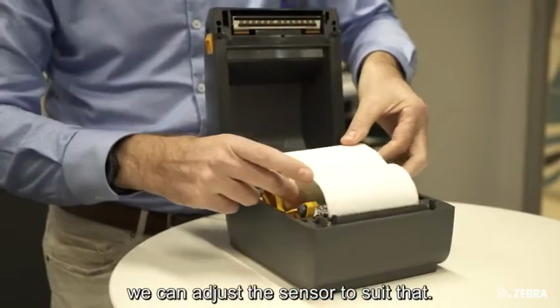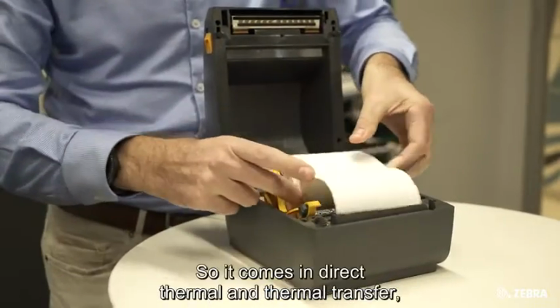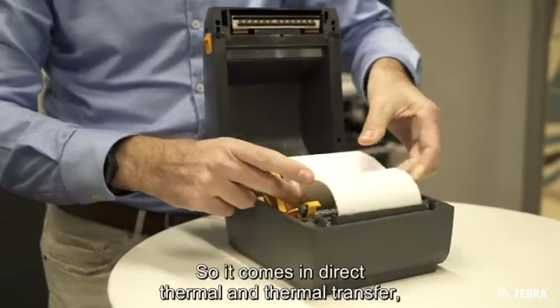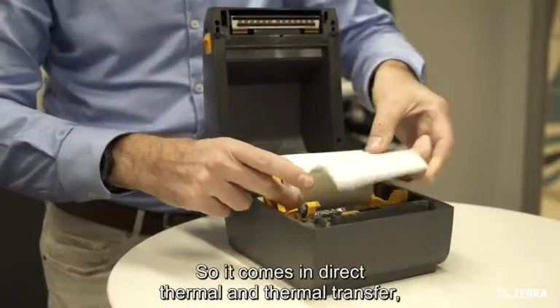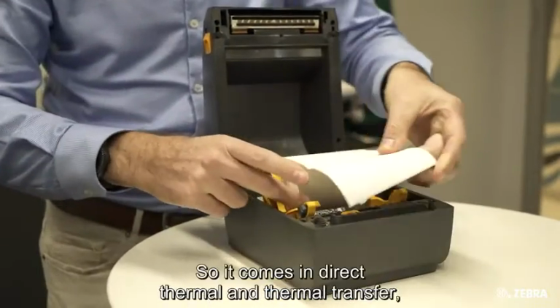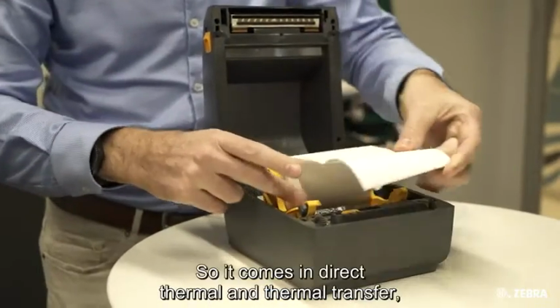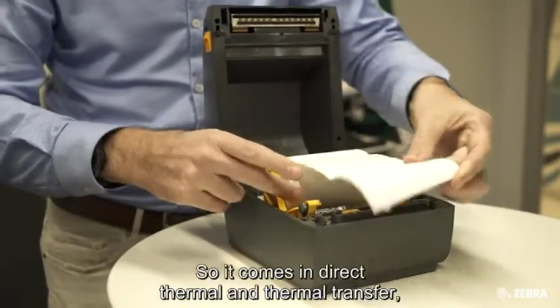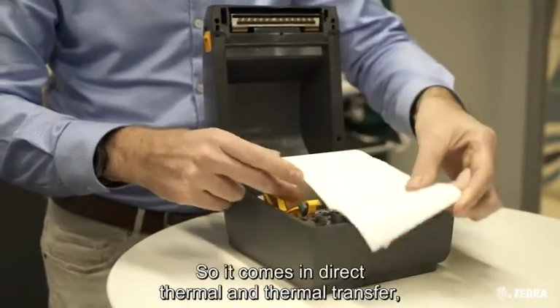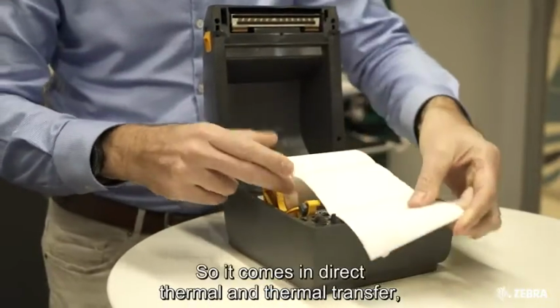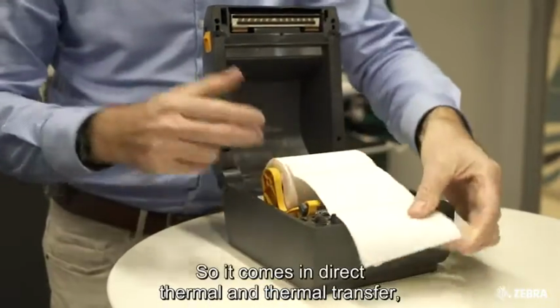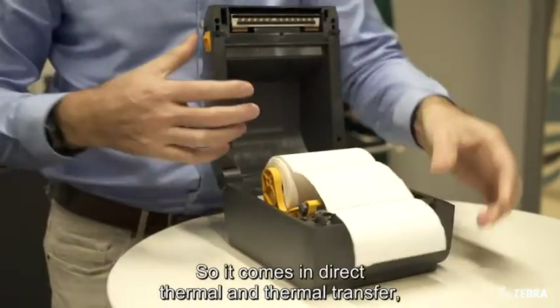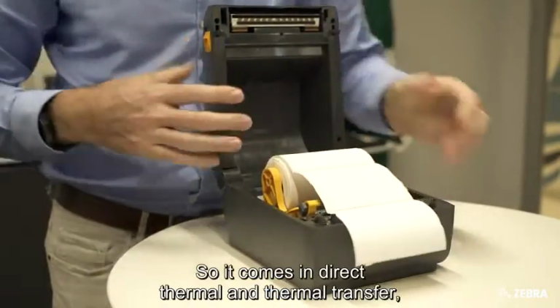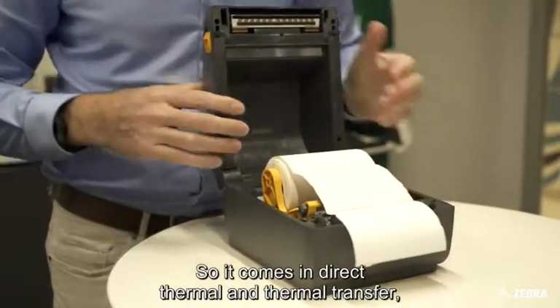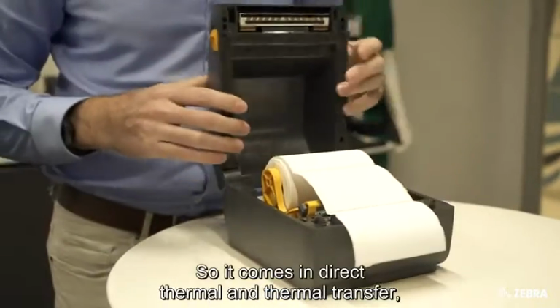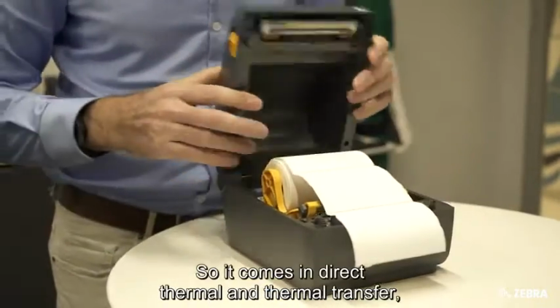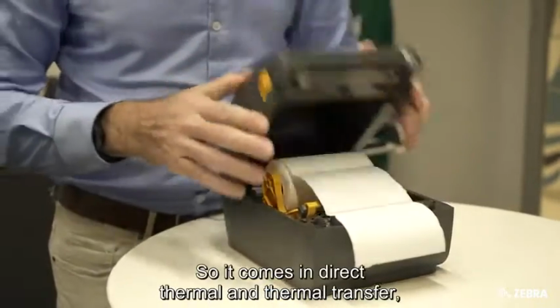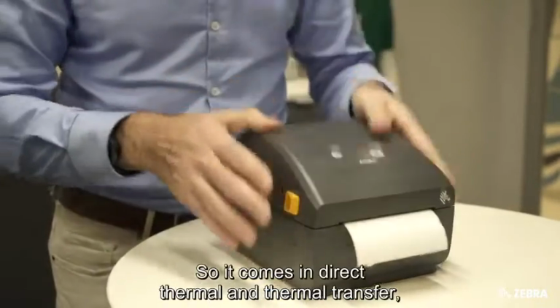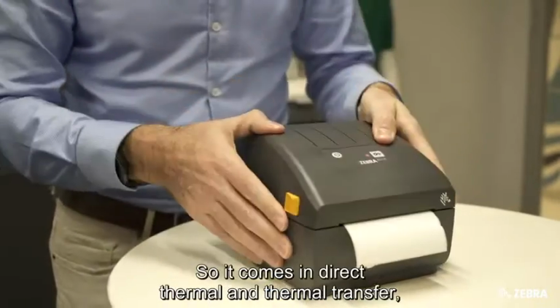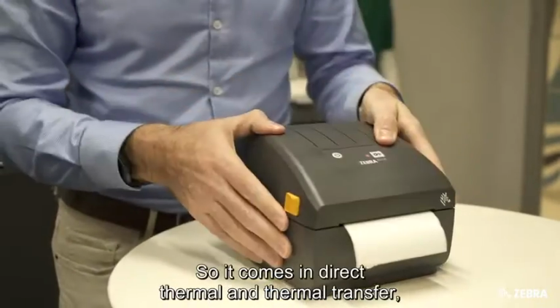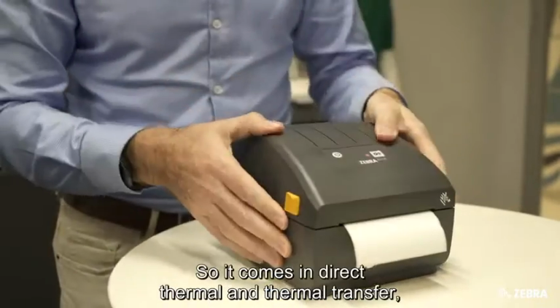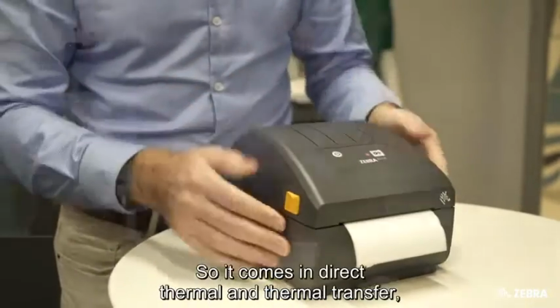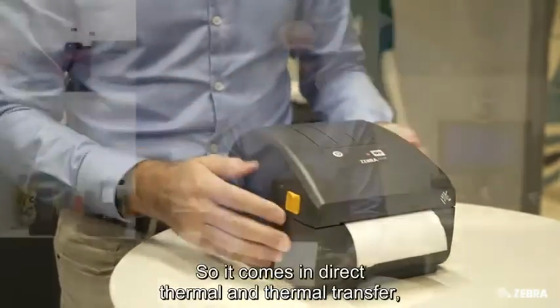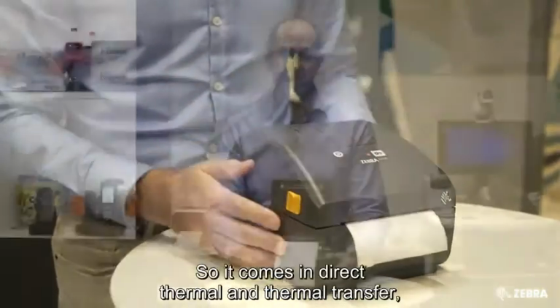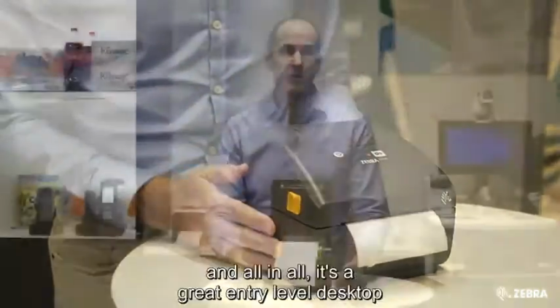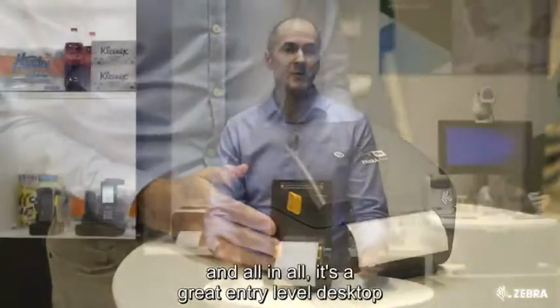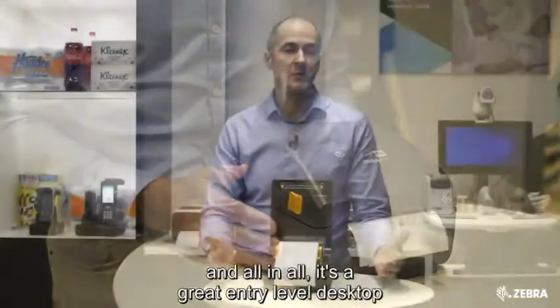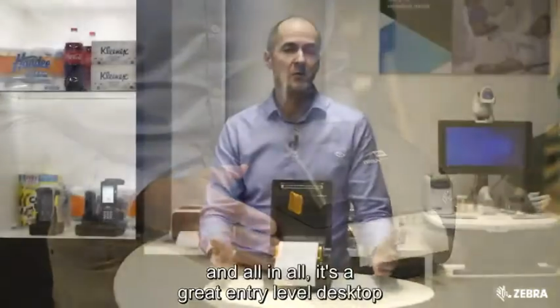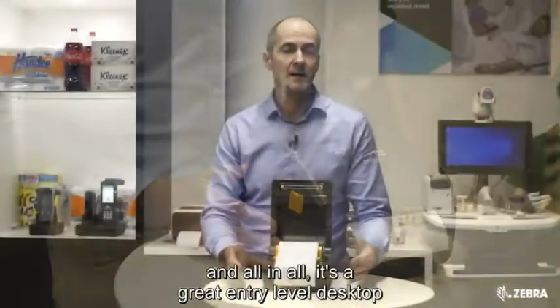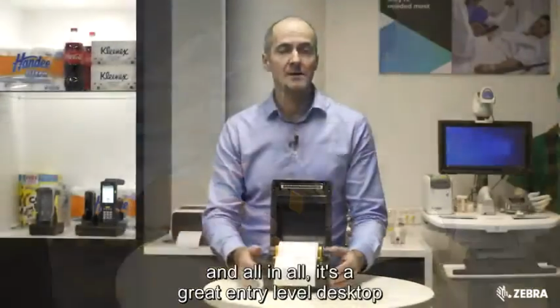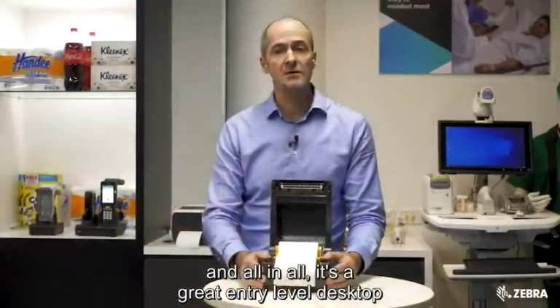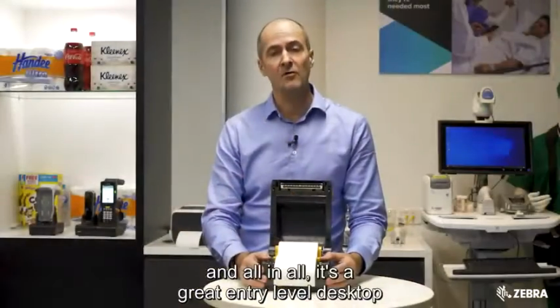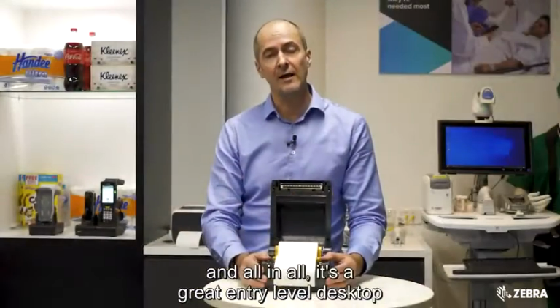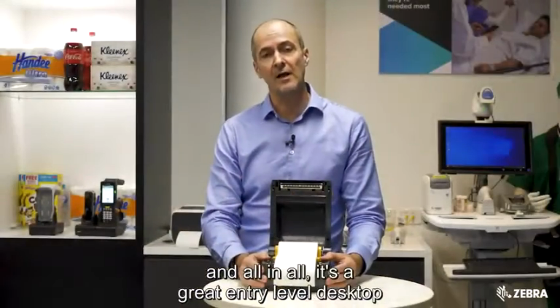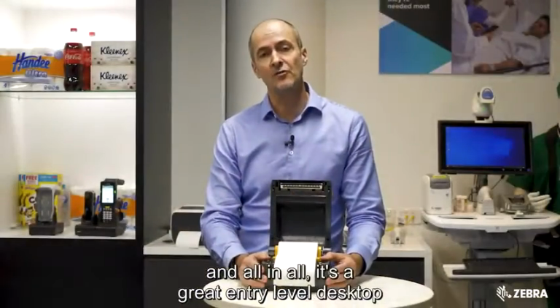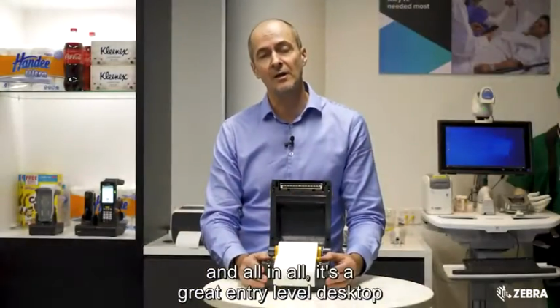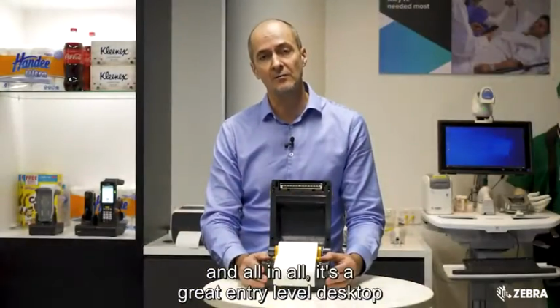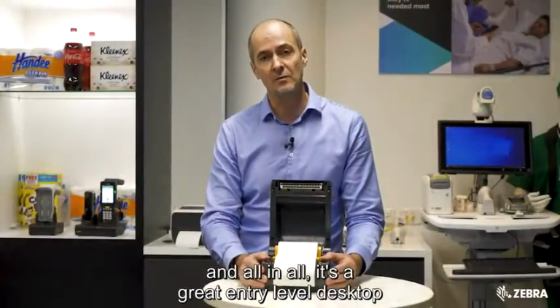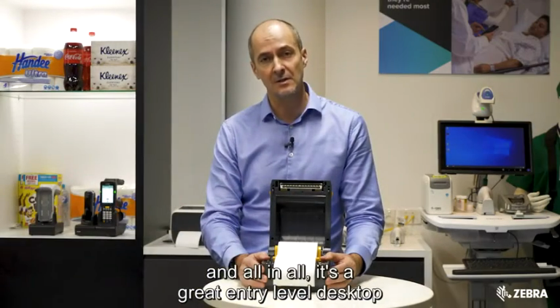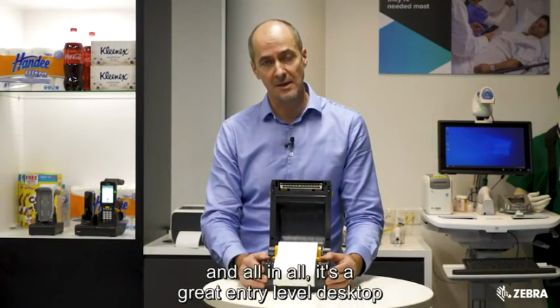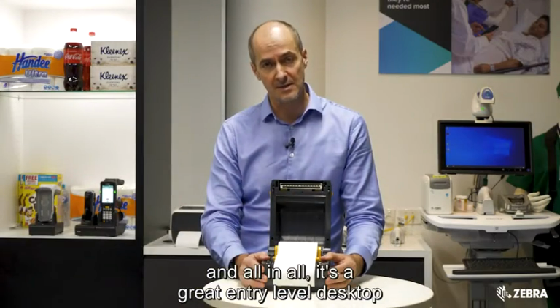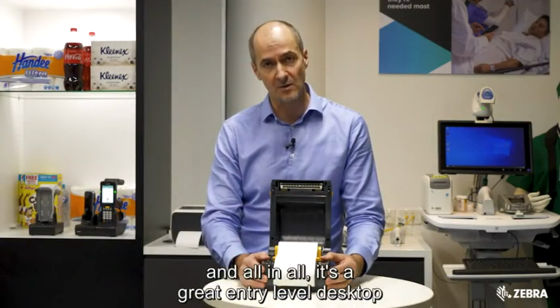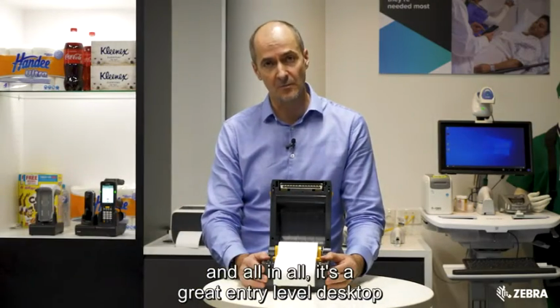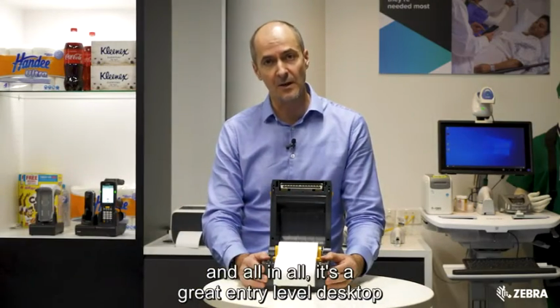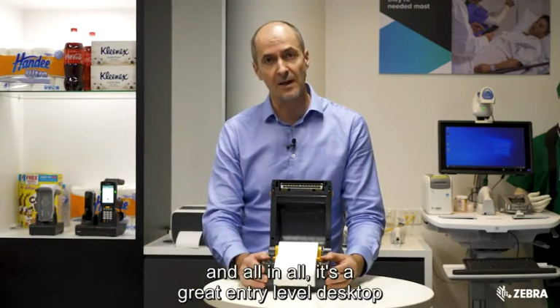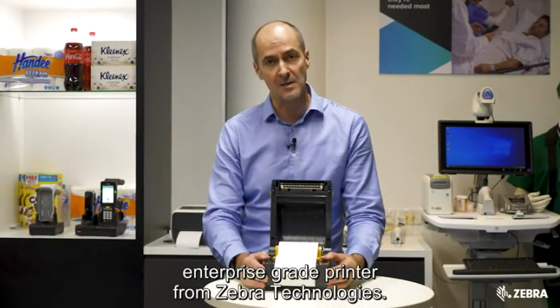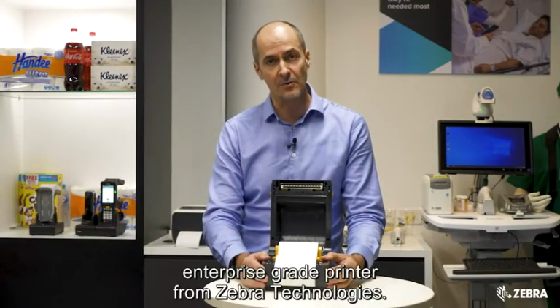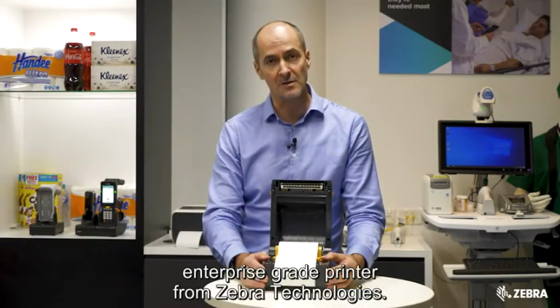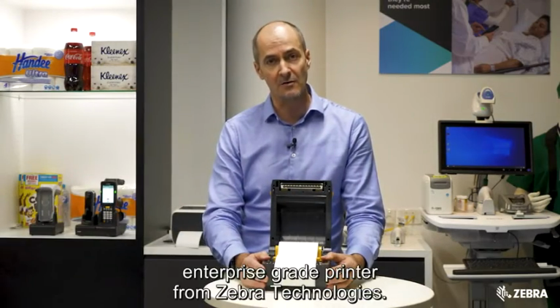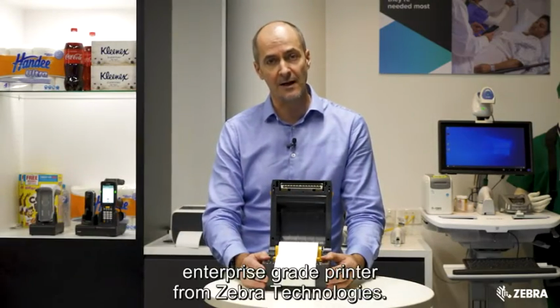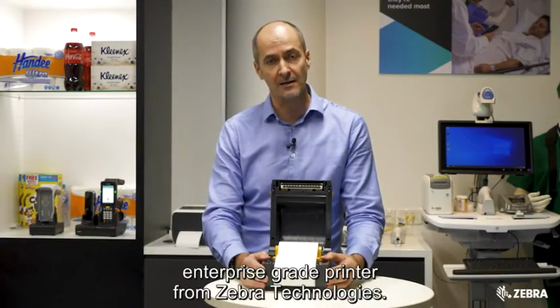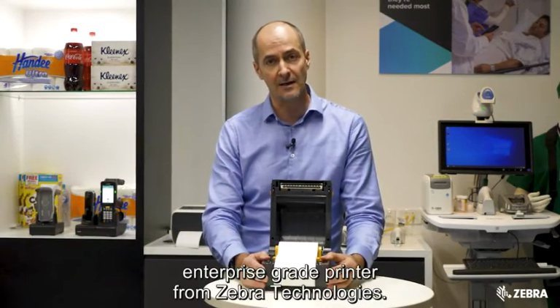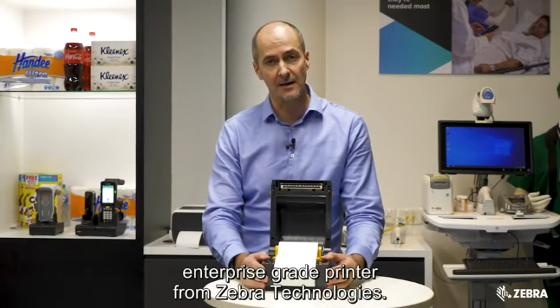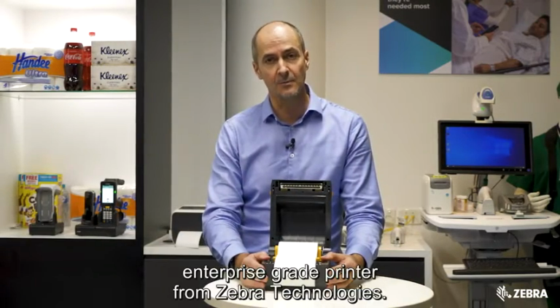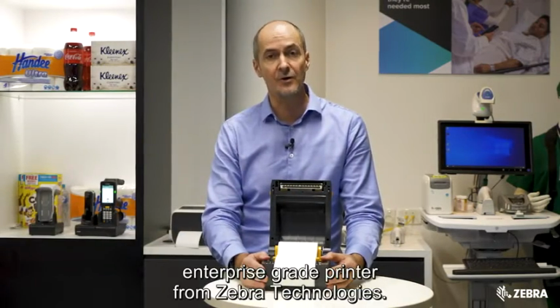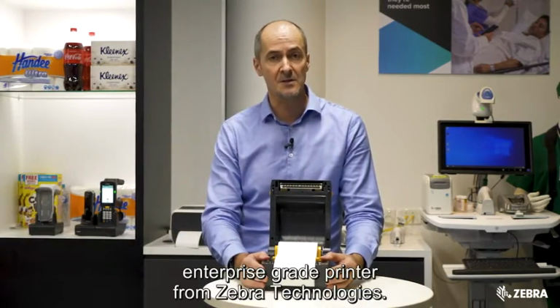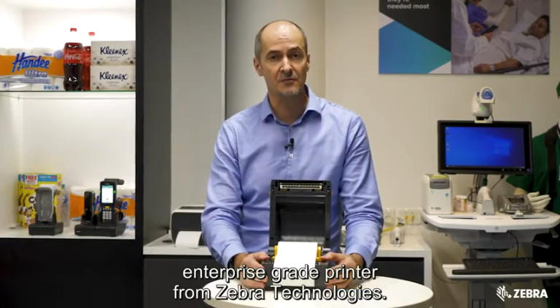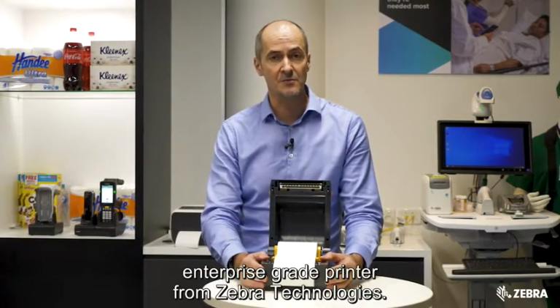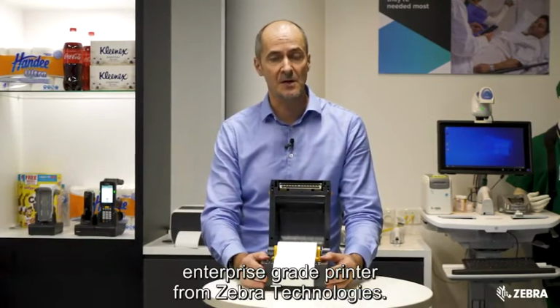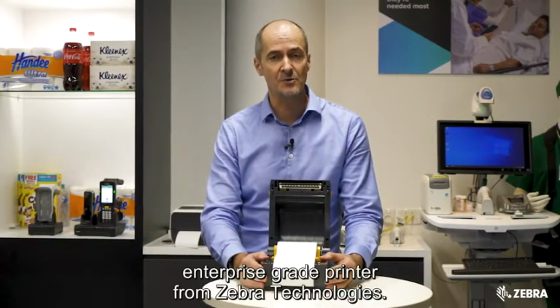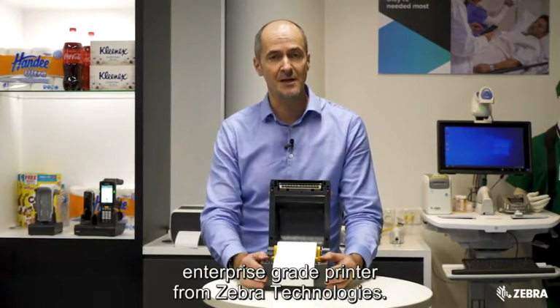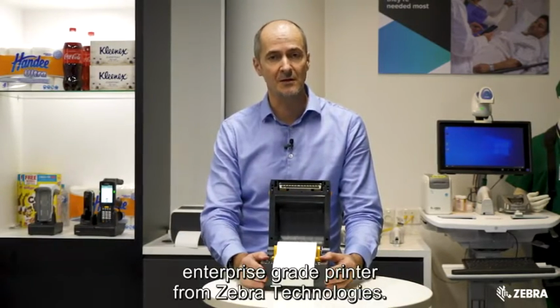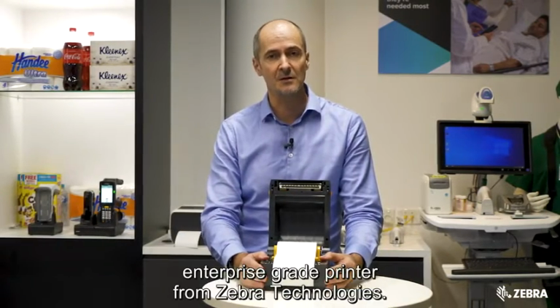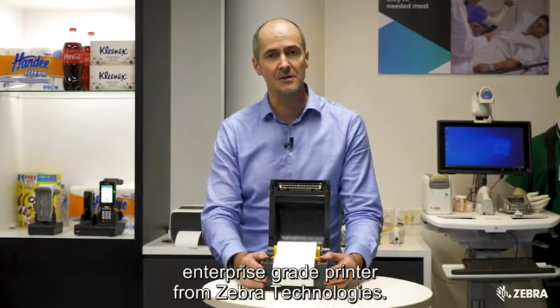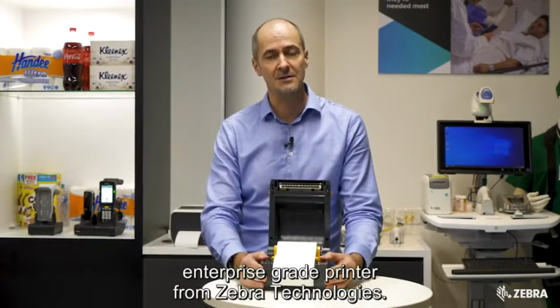It comes in direct thermal and thermal transfer, and all in all, it's a great entry level desktop enterprise grade printer from Zebra Technologies.